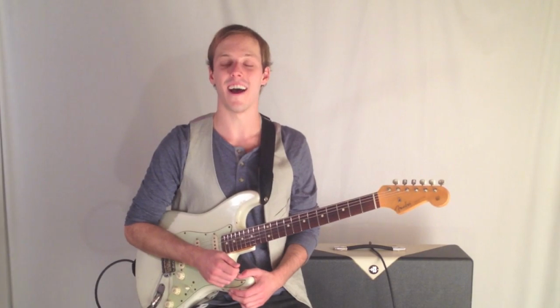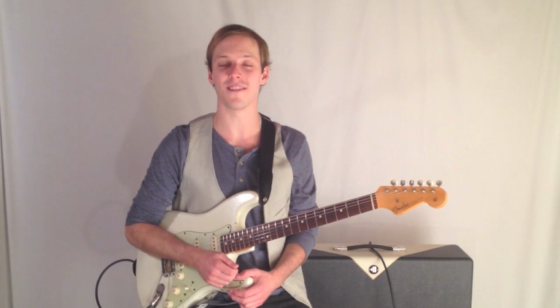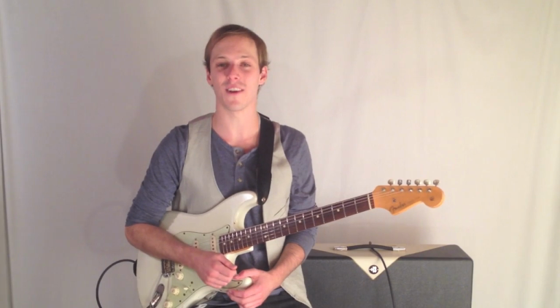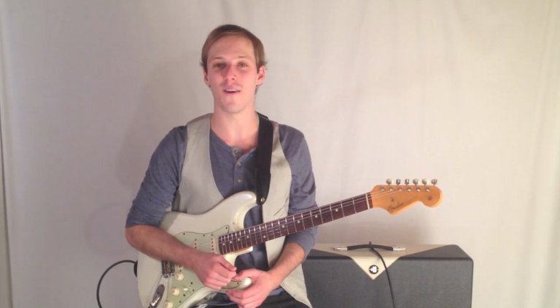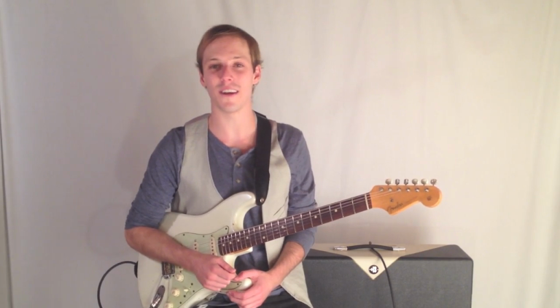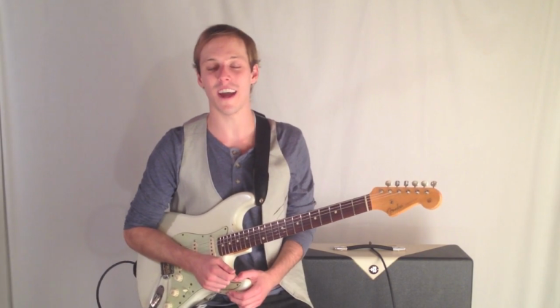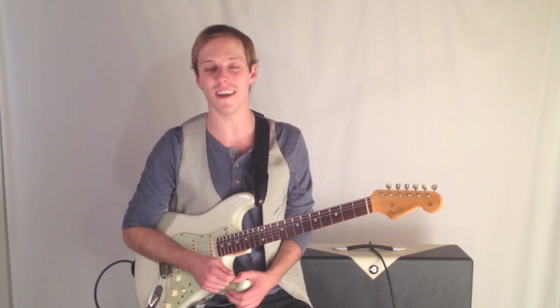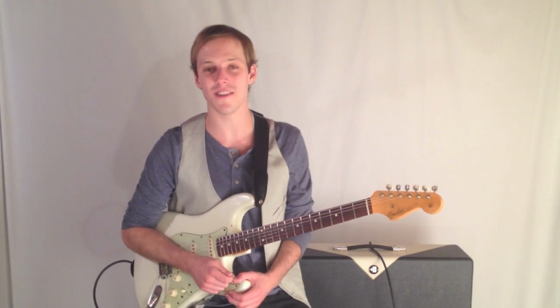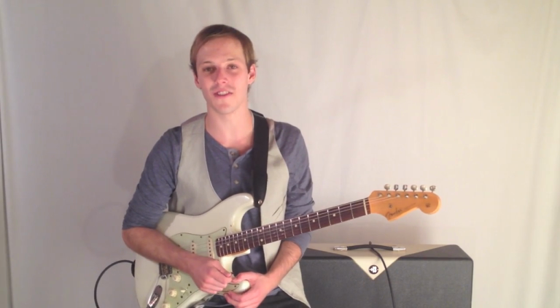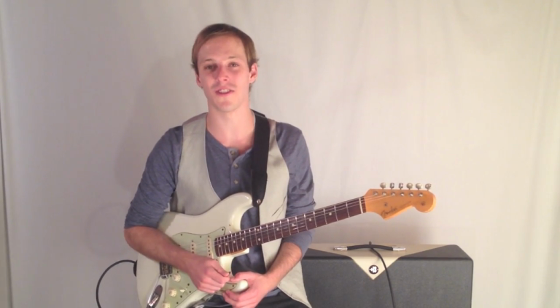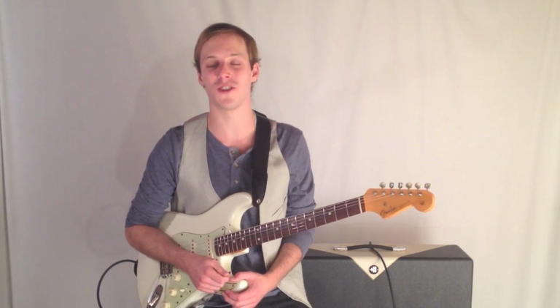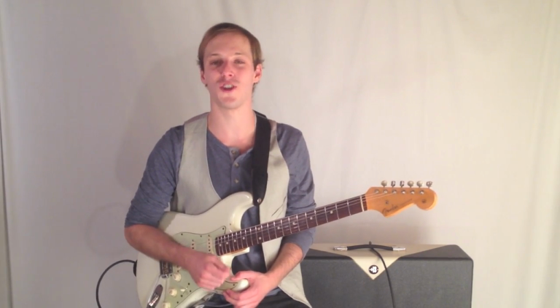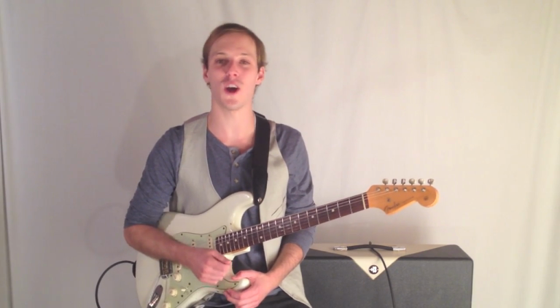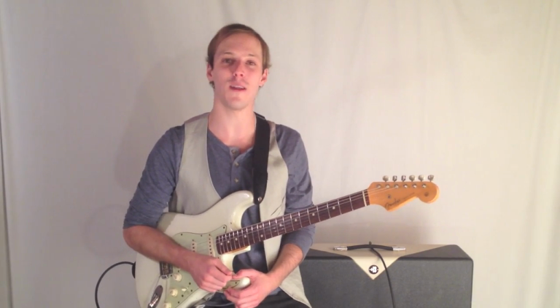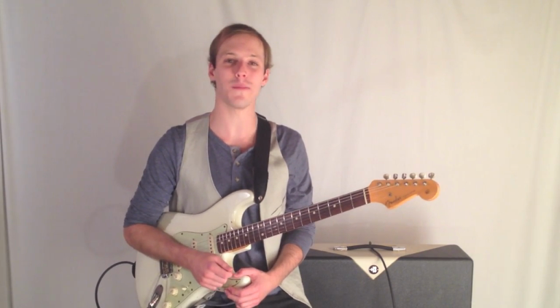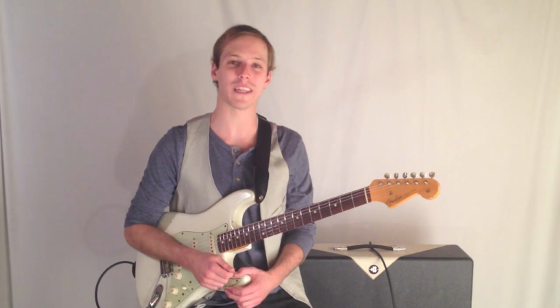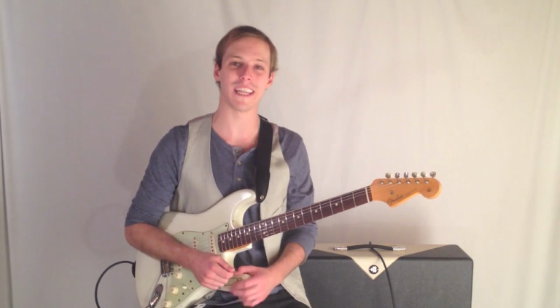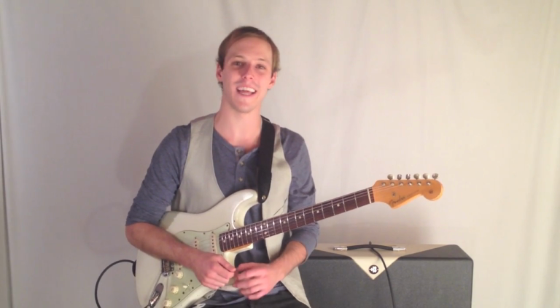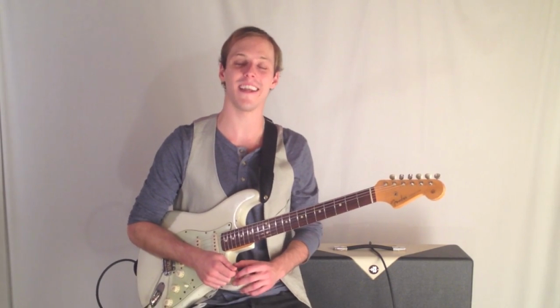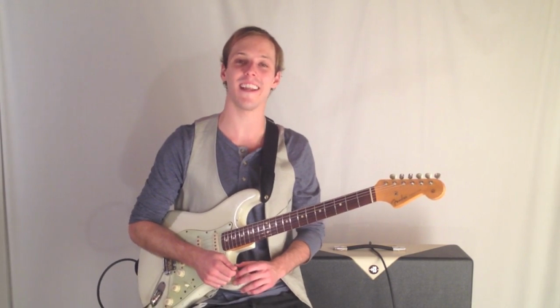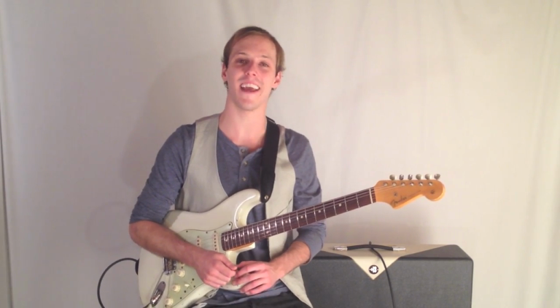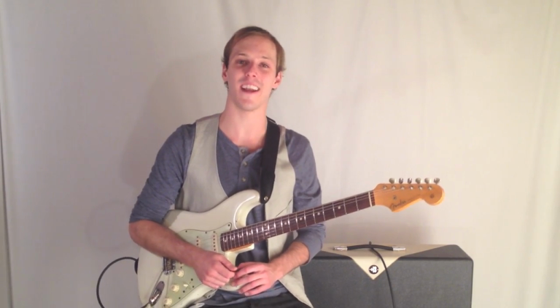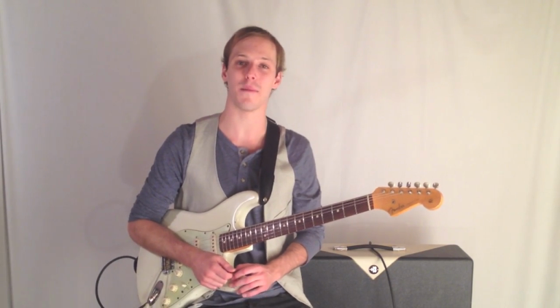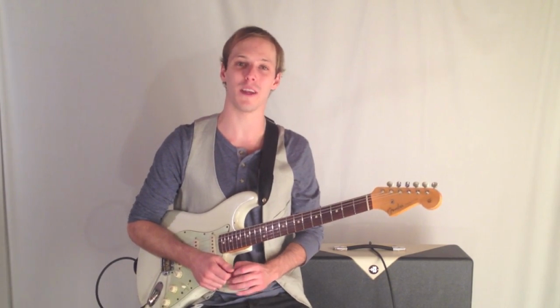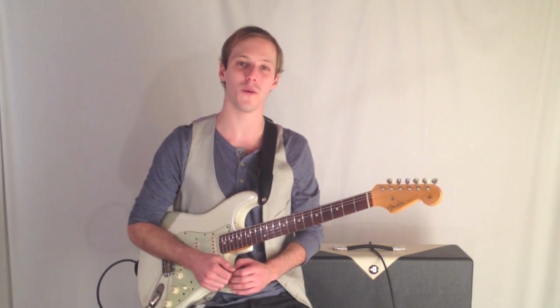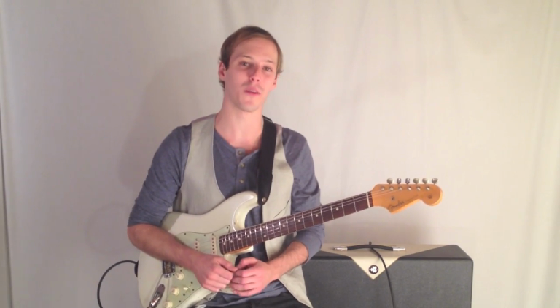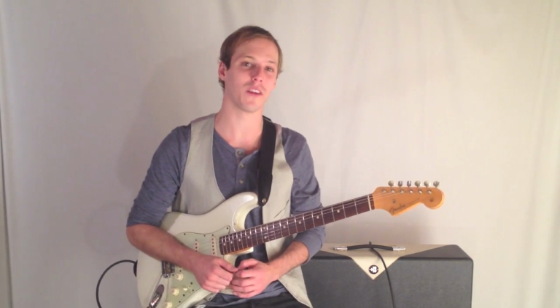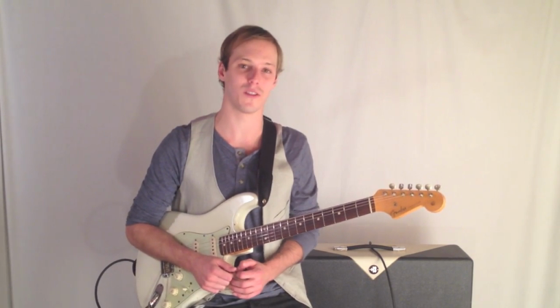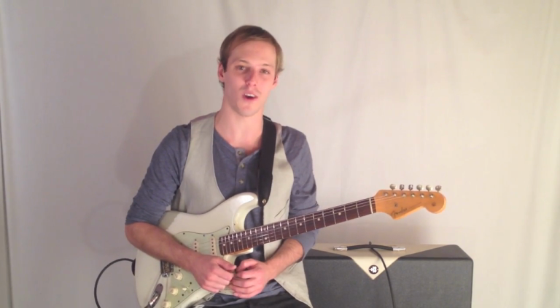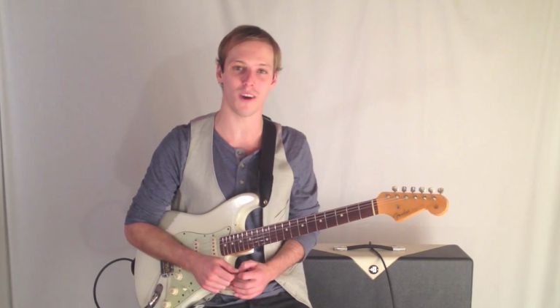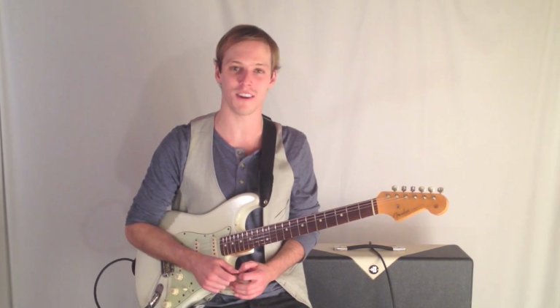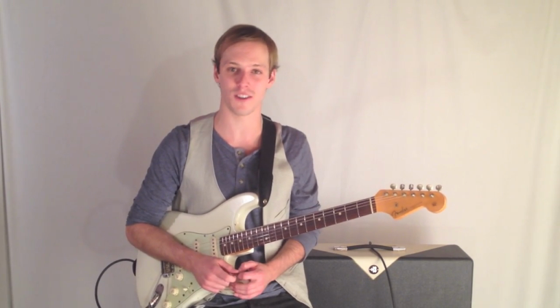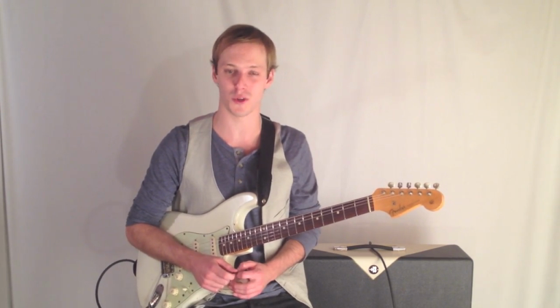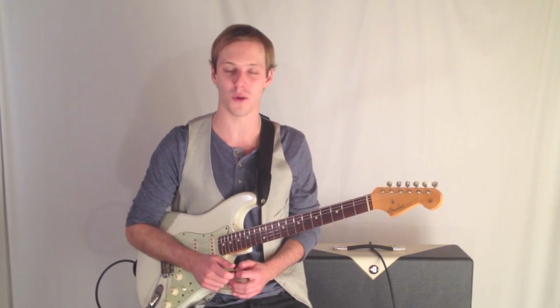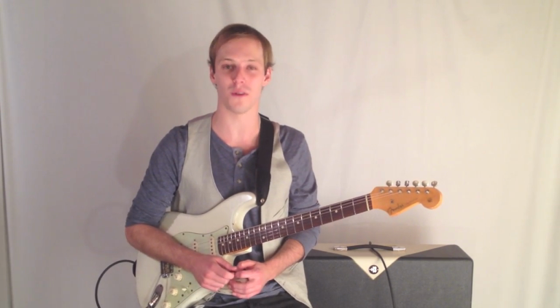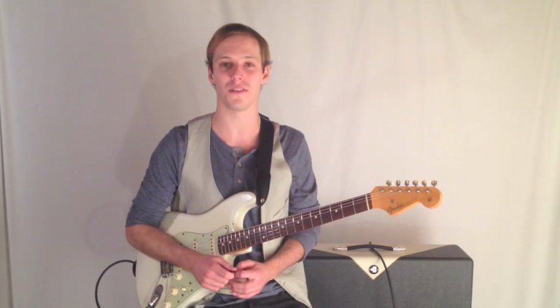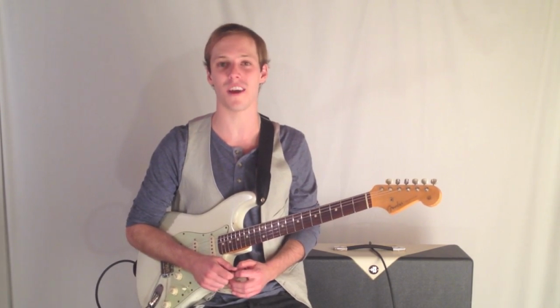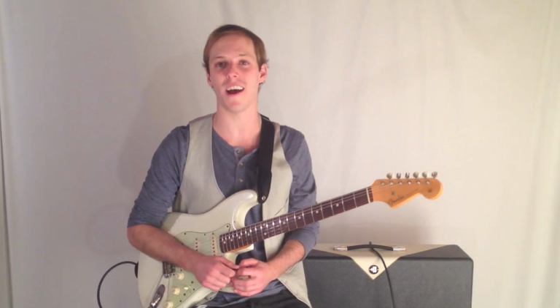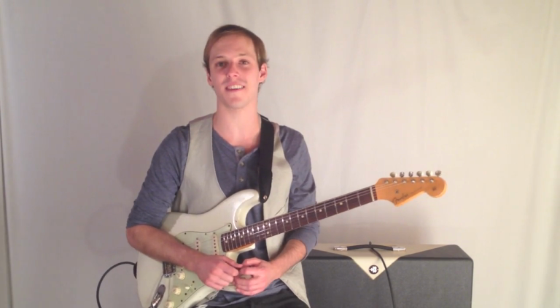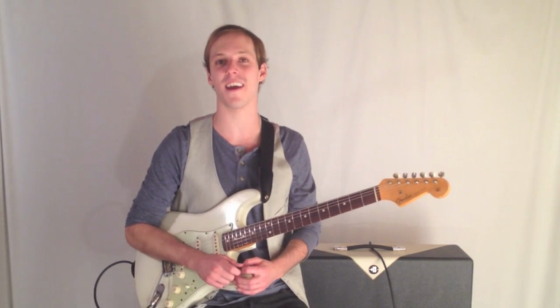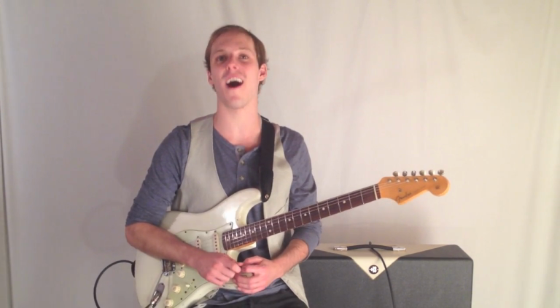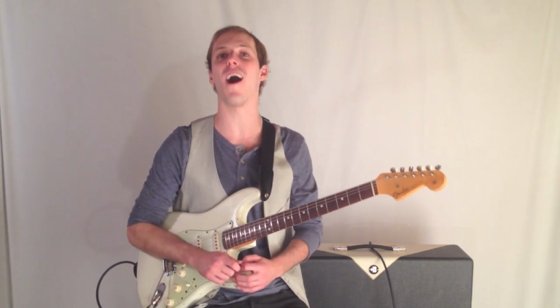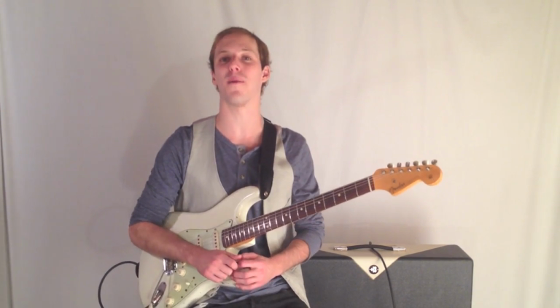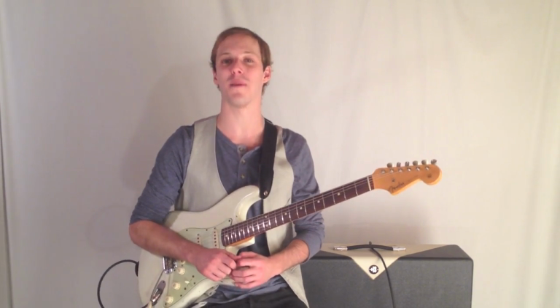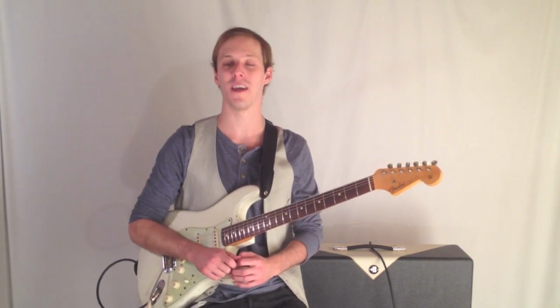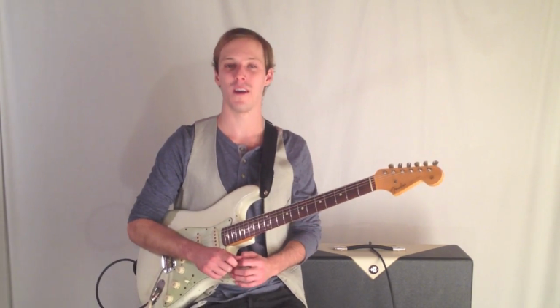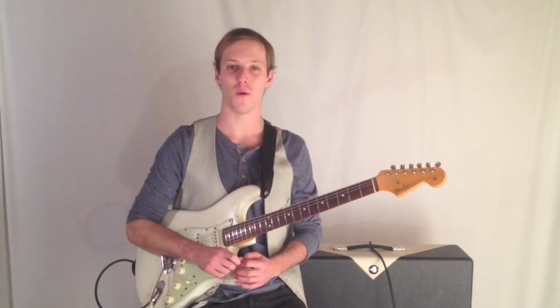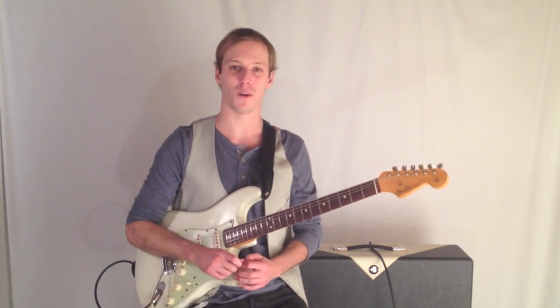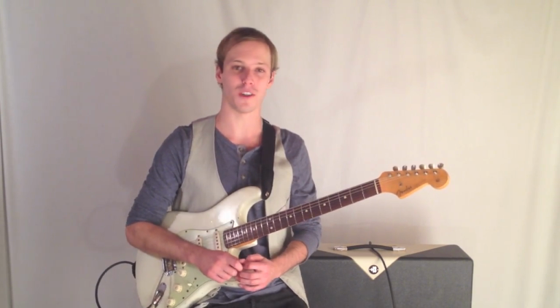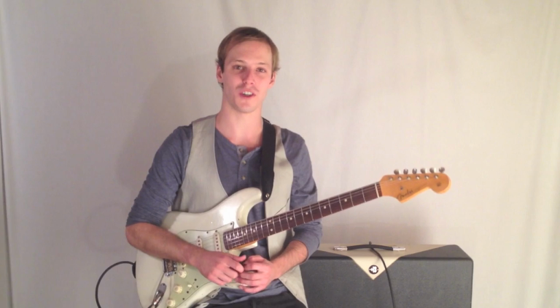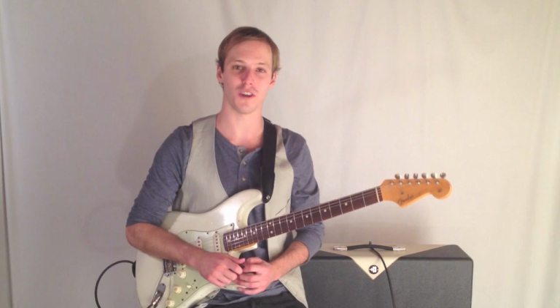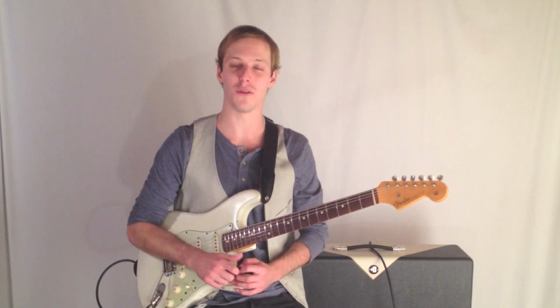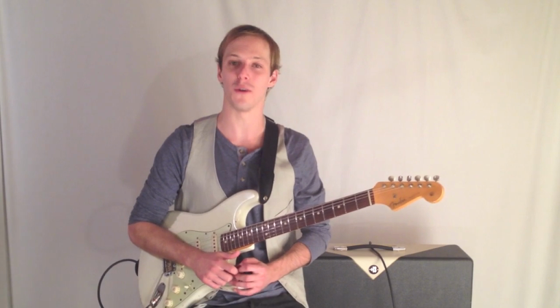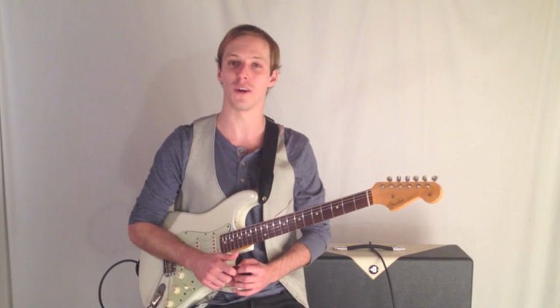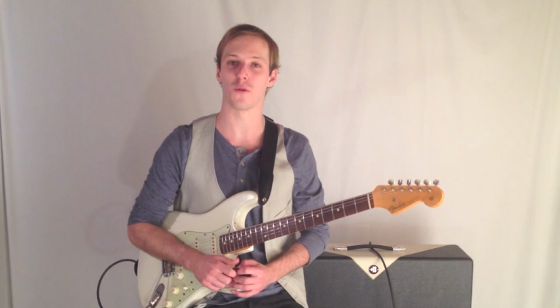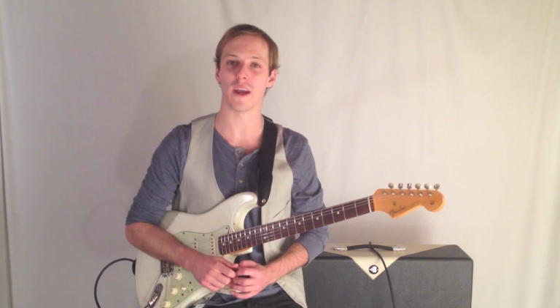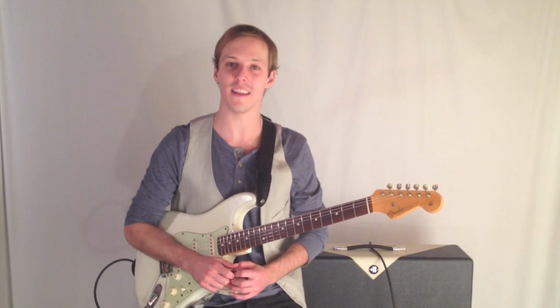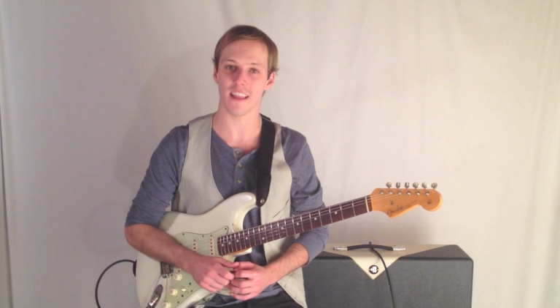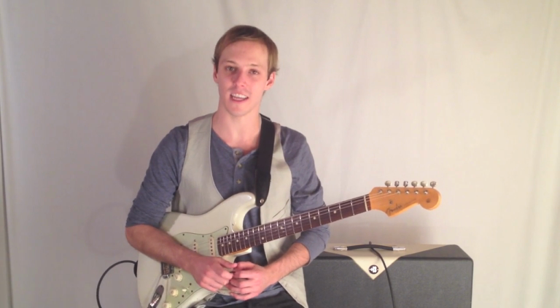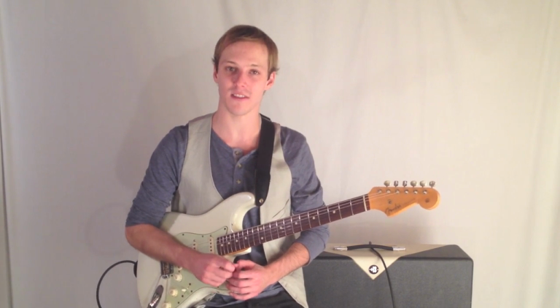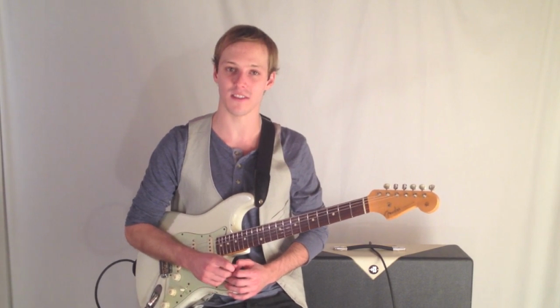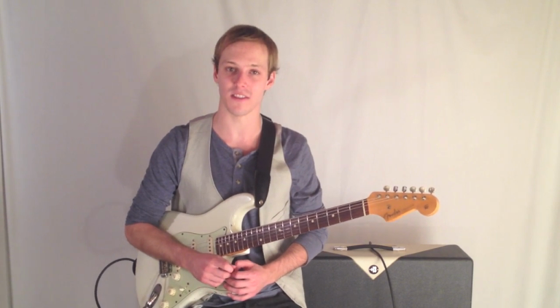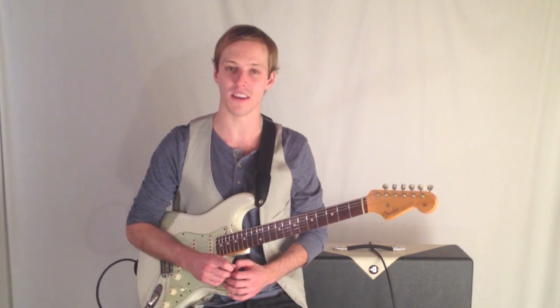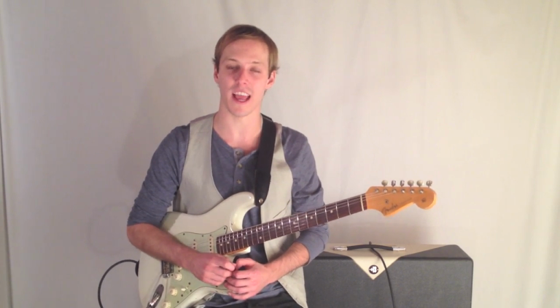How's it going guys? This is John McLennan and I'm here with GuitarControl.com. I want to show you a great lesson today.